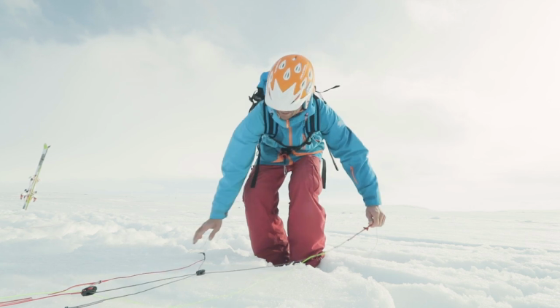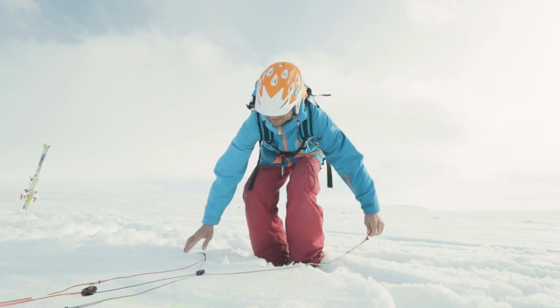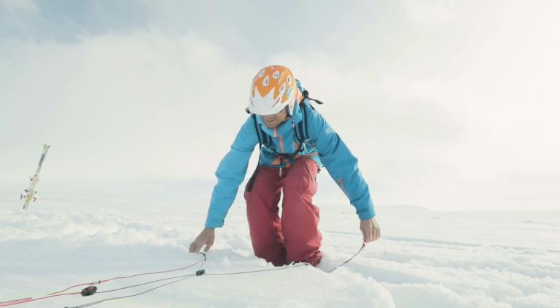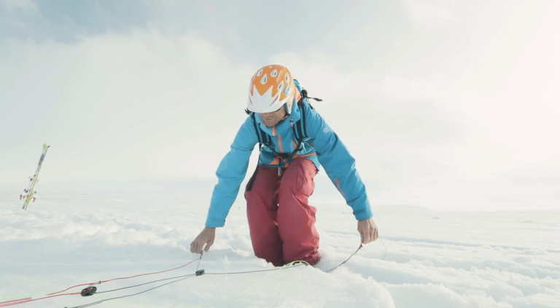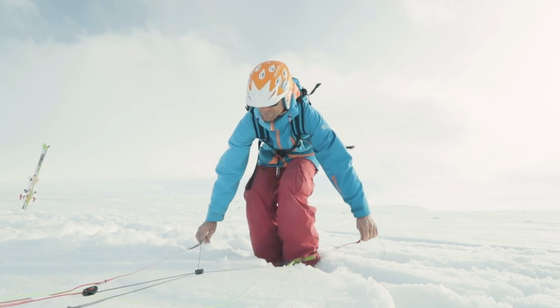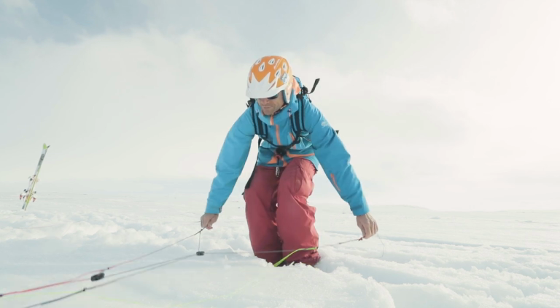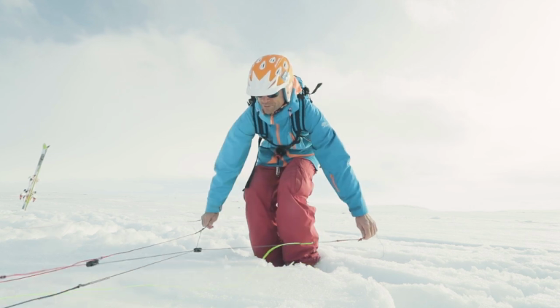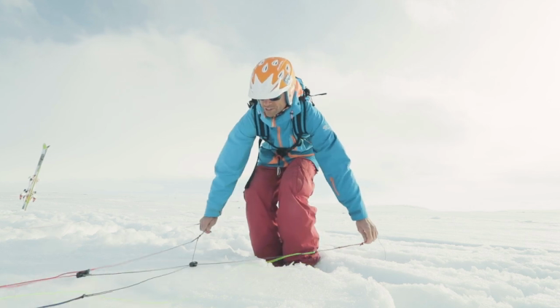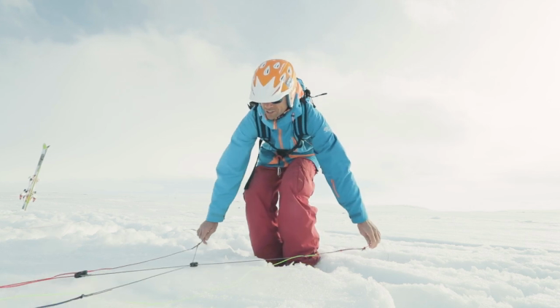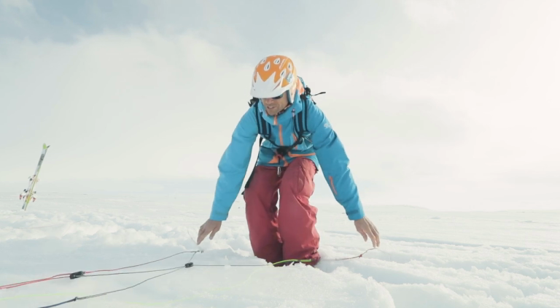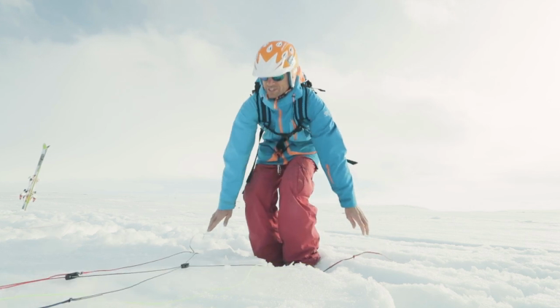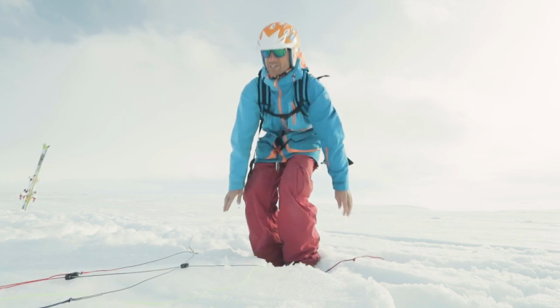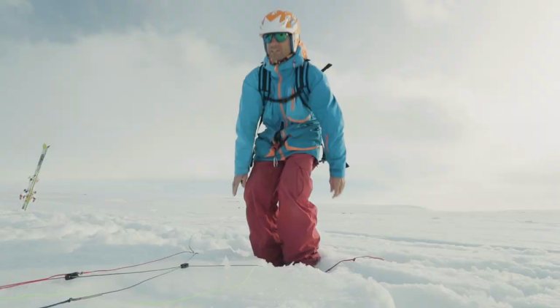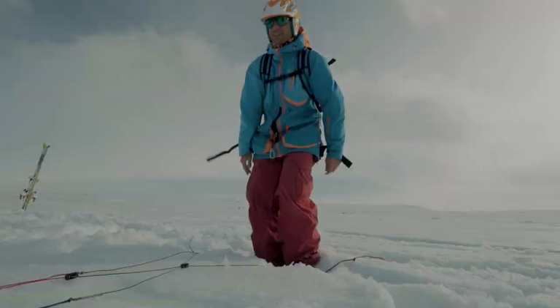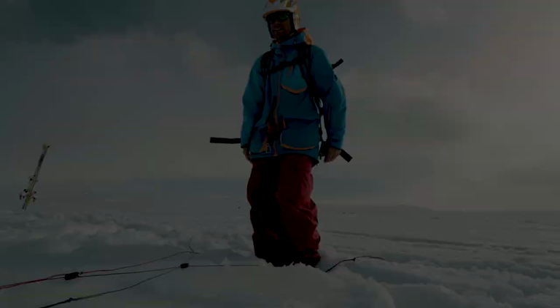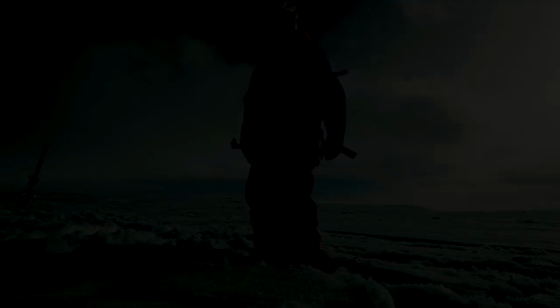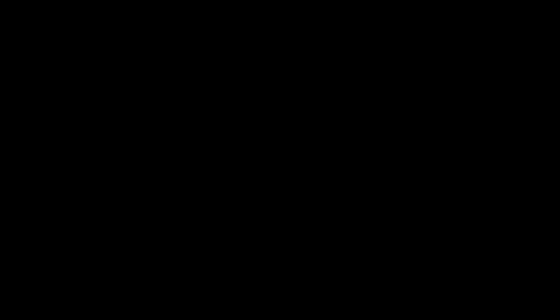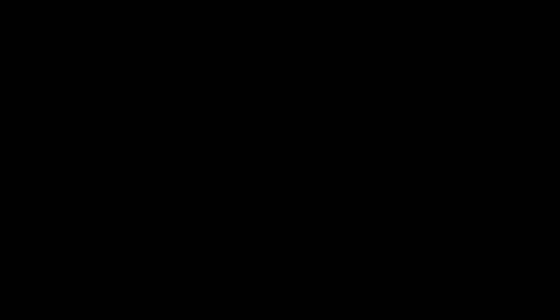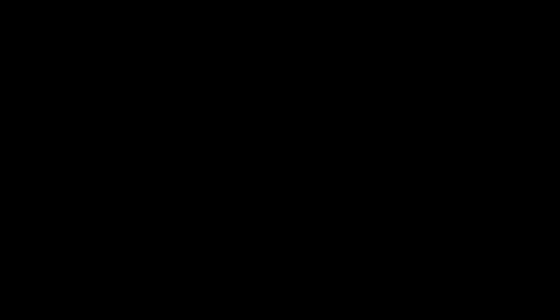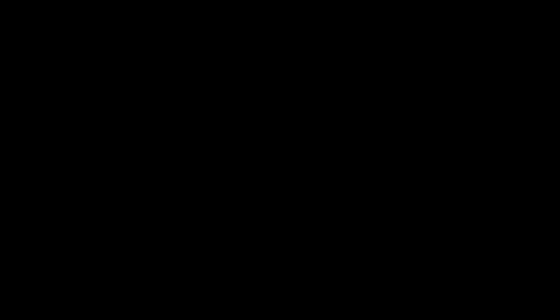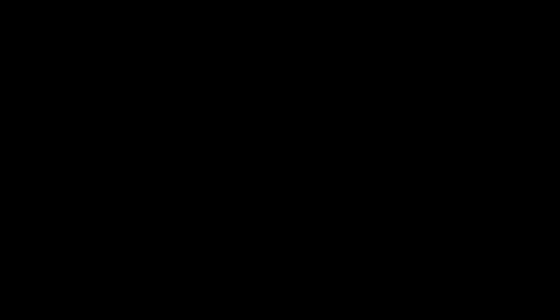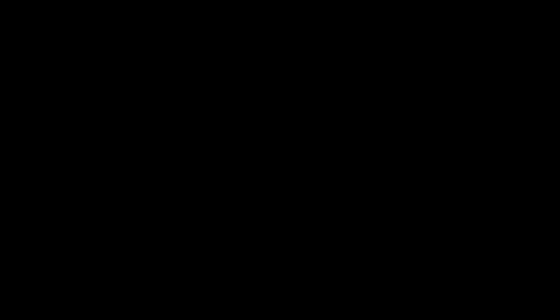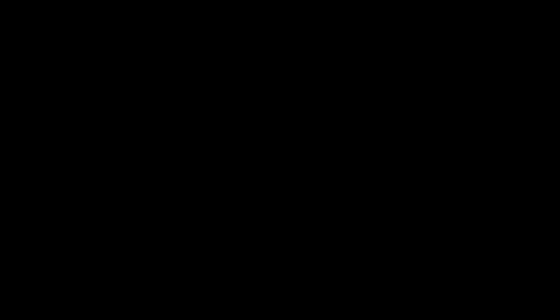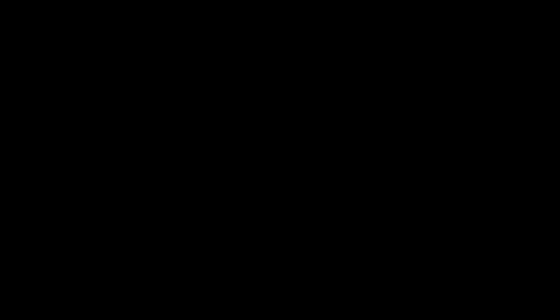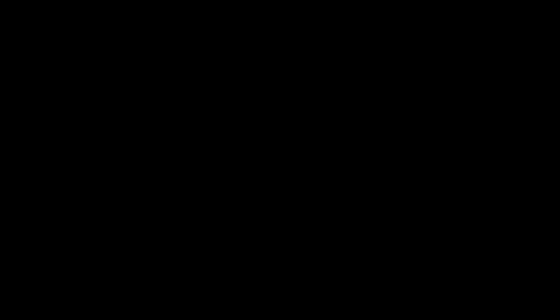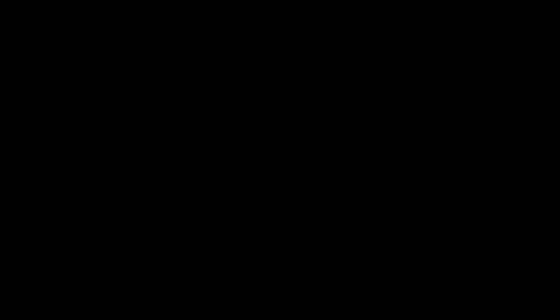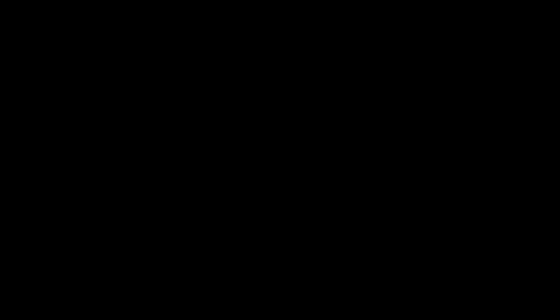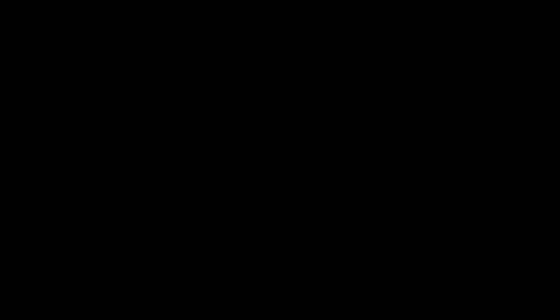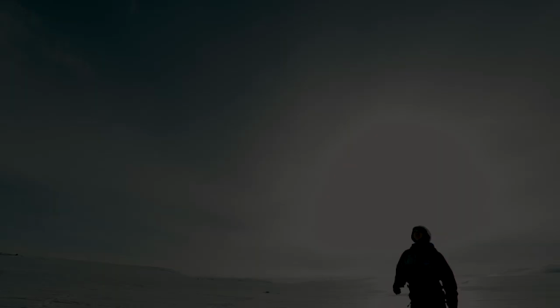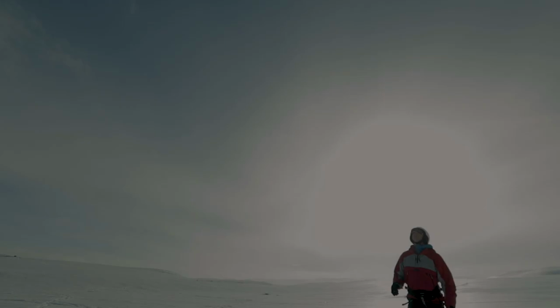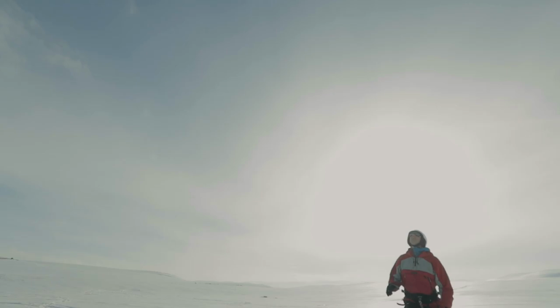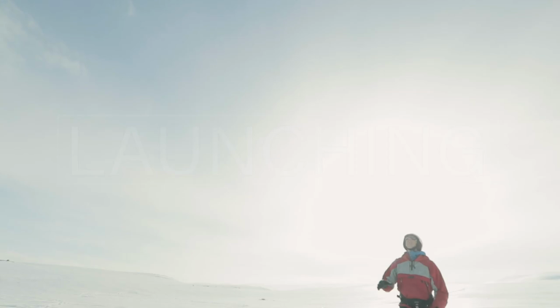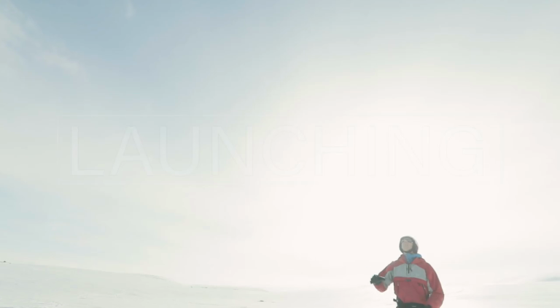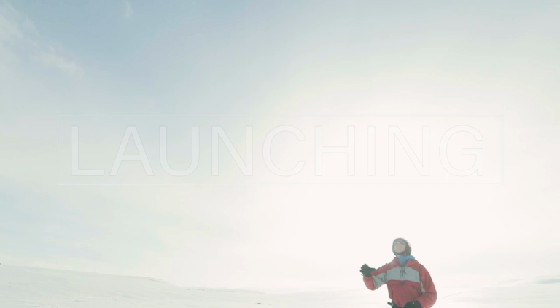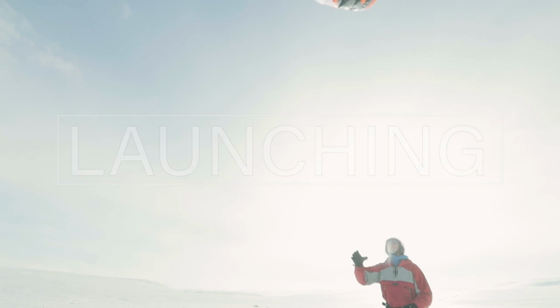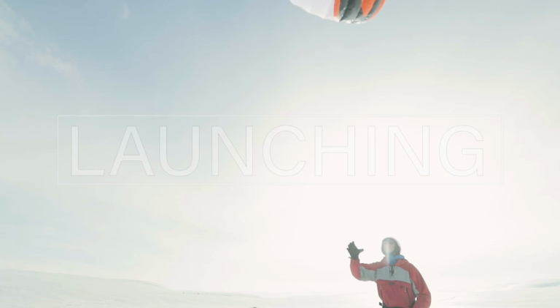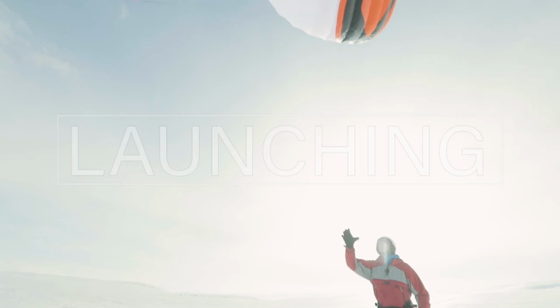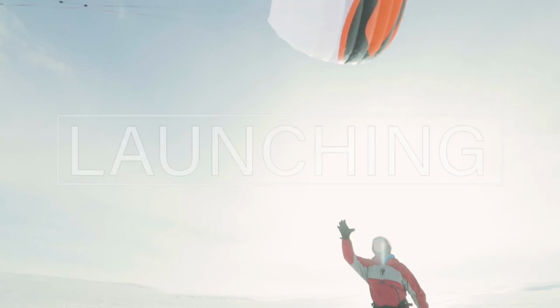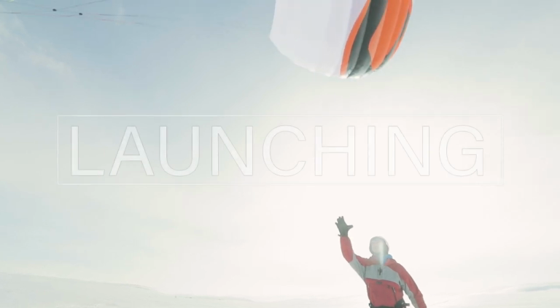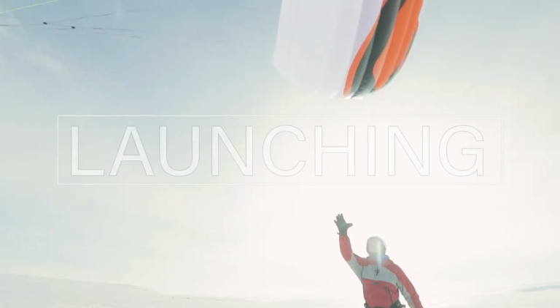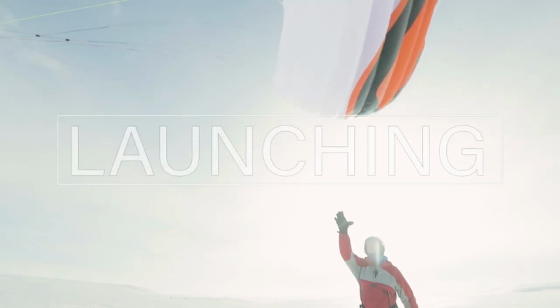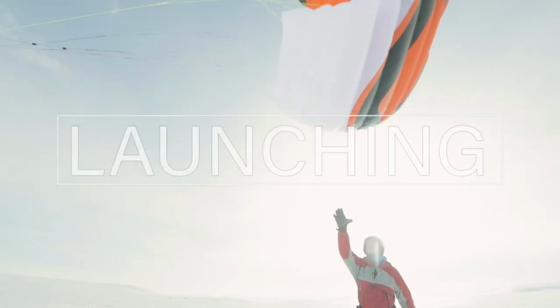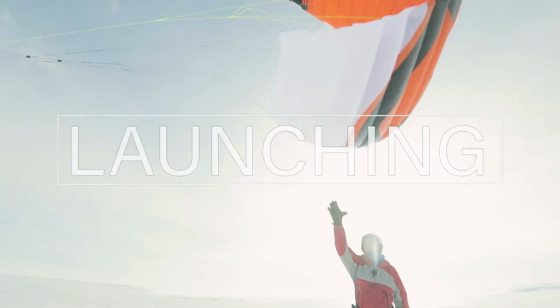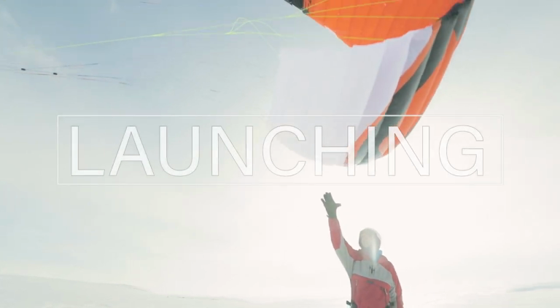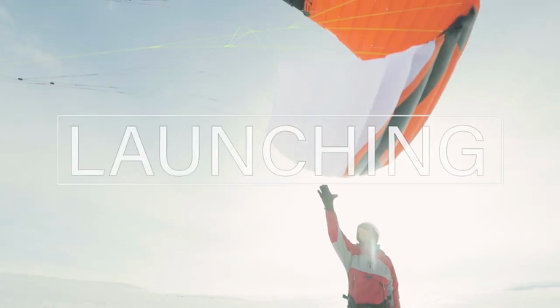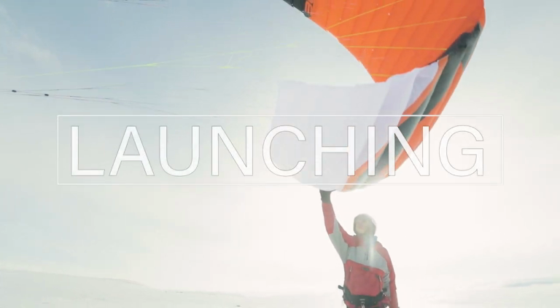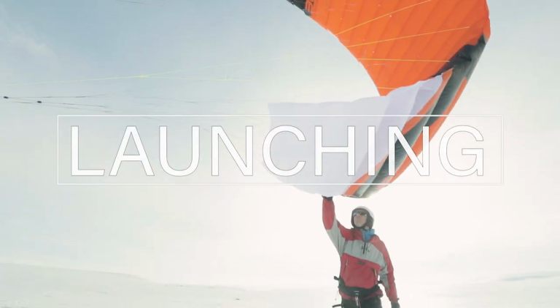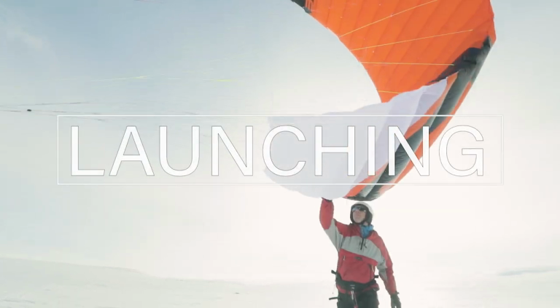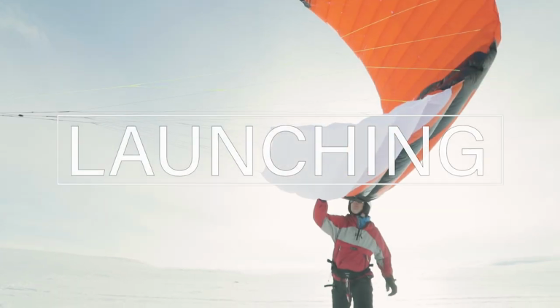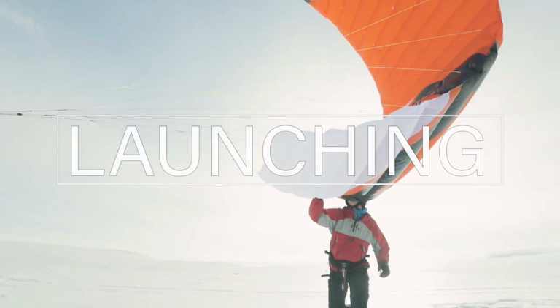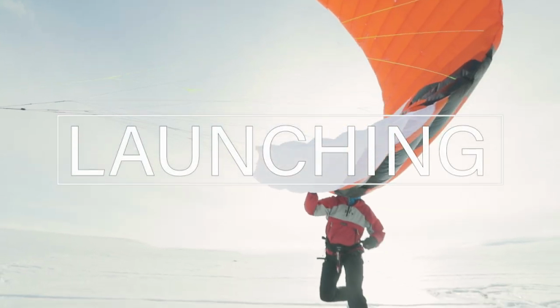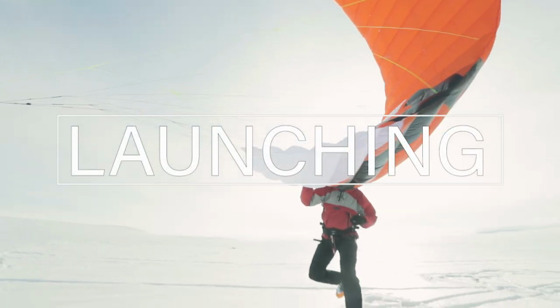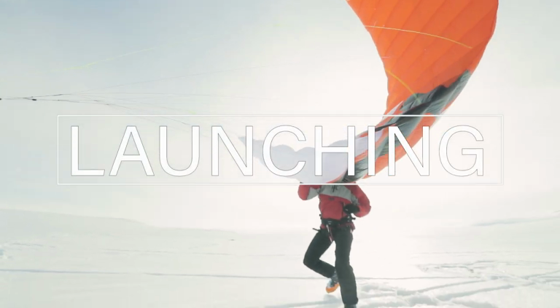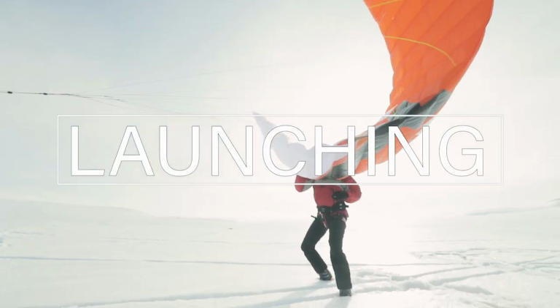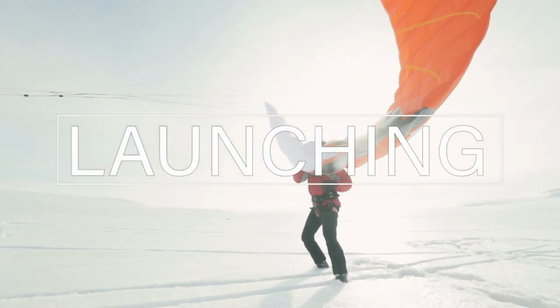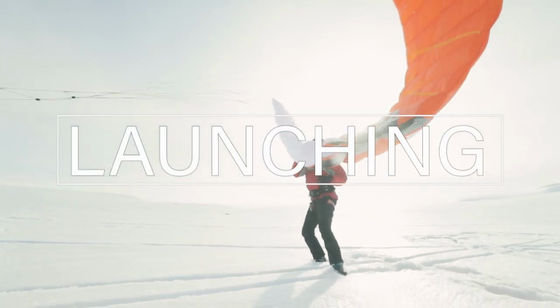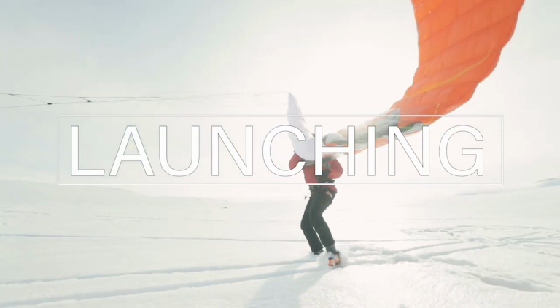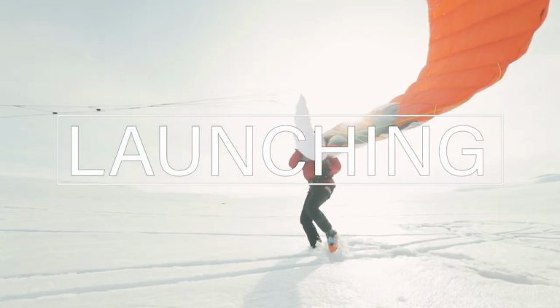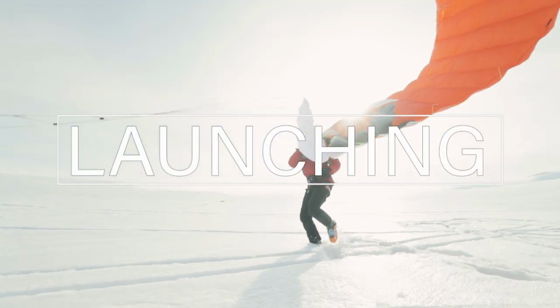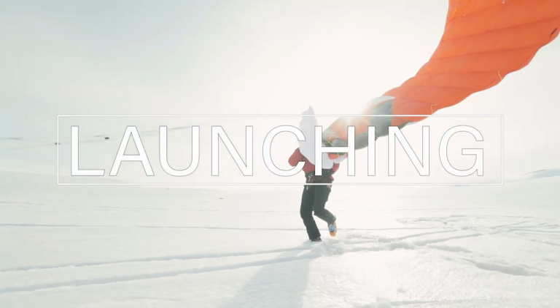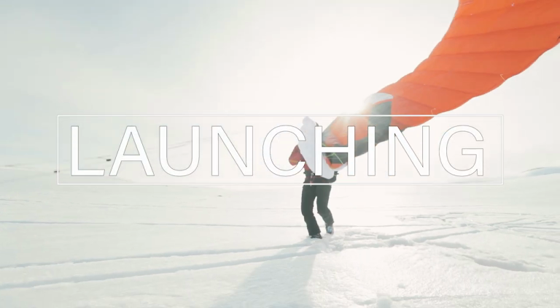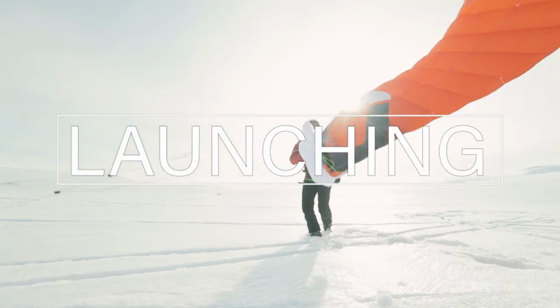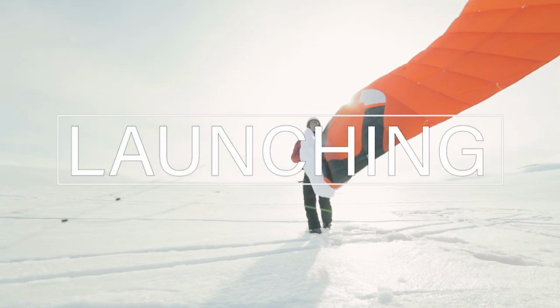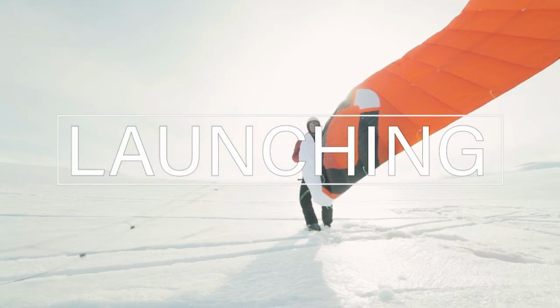You are now ready to fly your kite. Check out the next video in this series where we explain how to launch and land the kite.